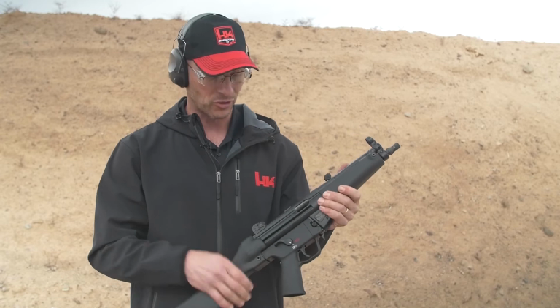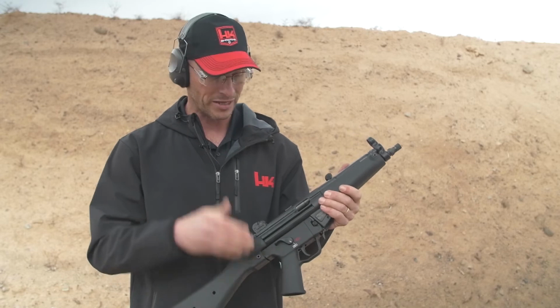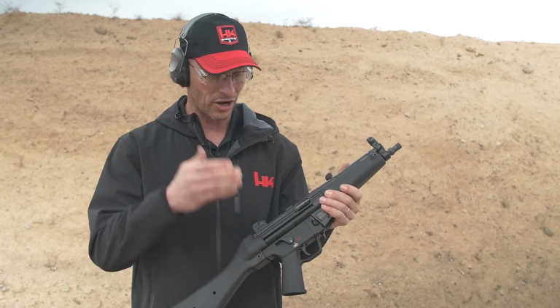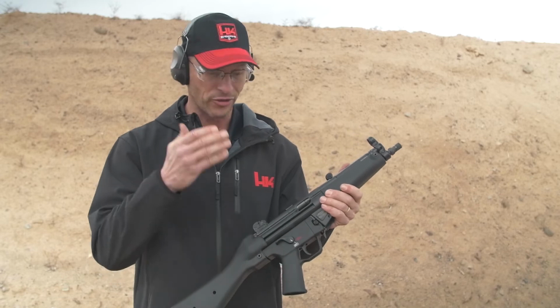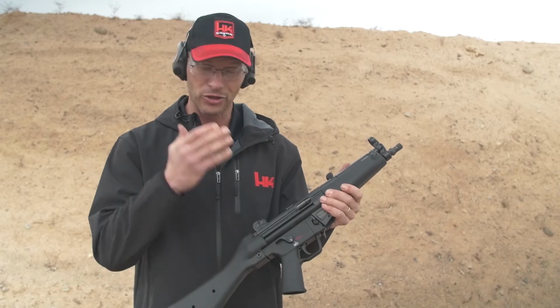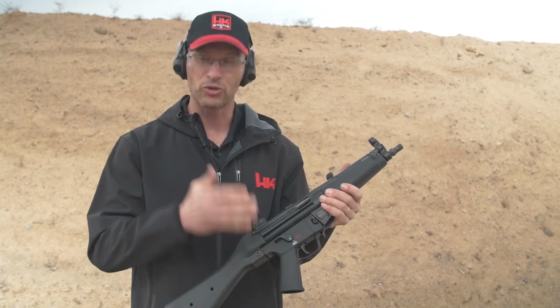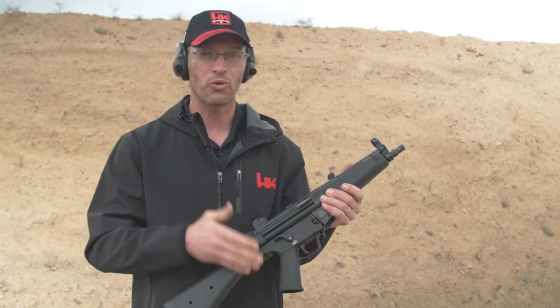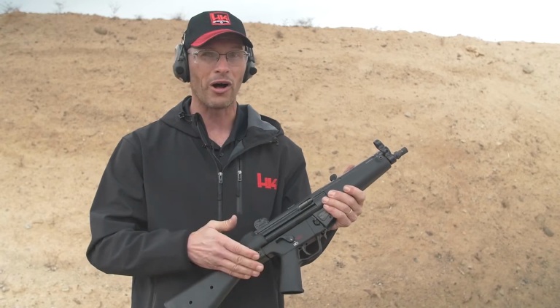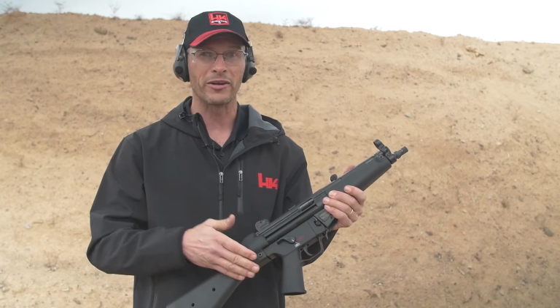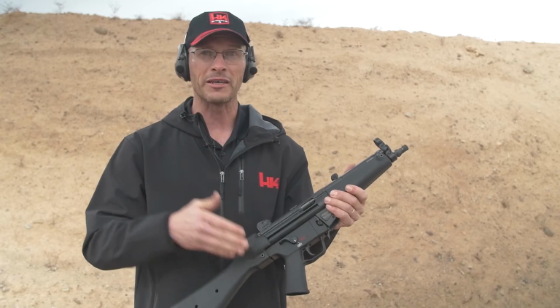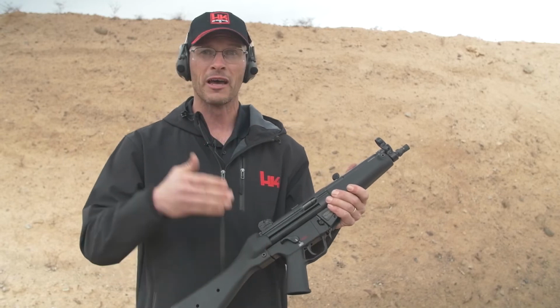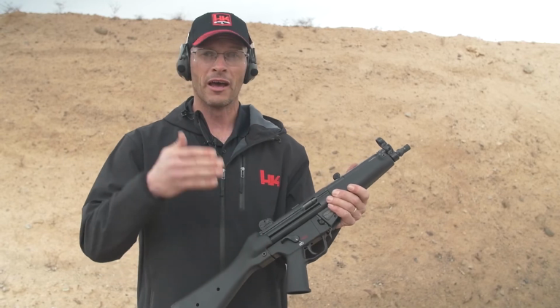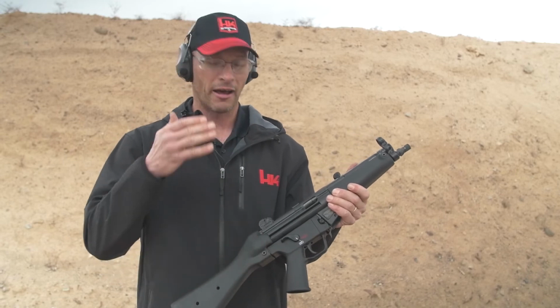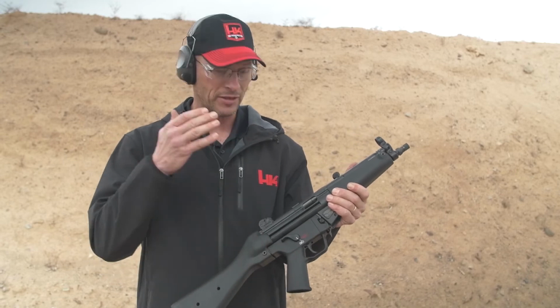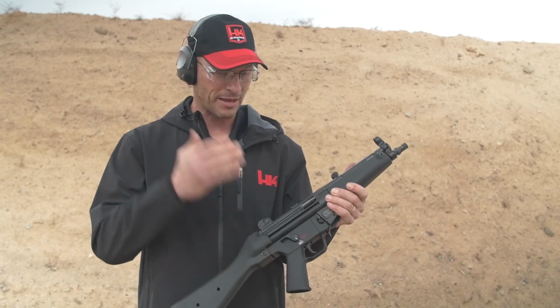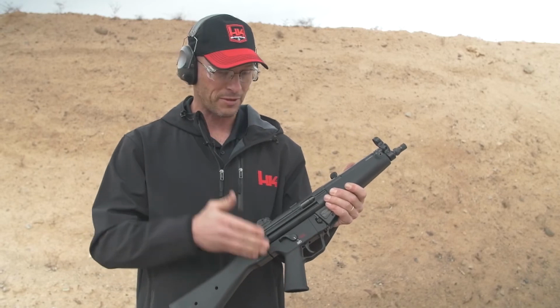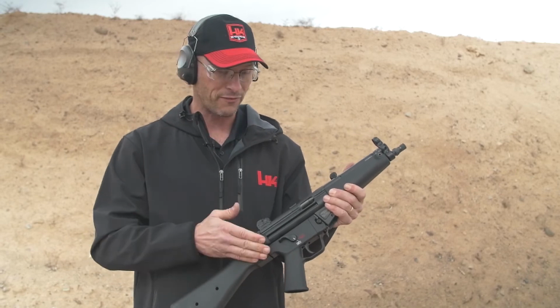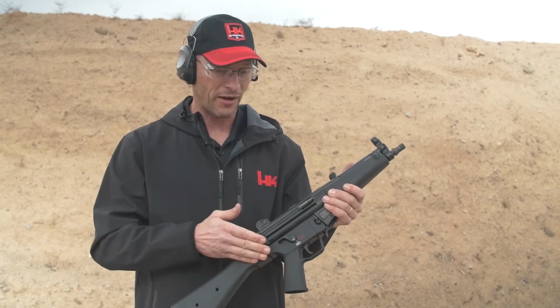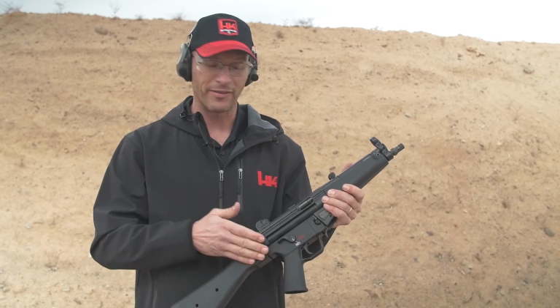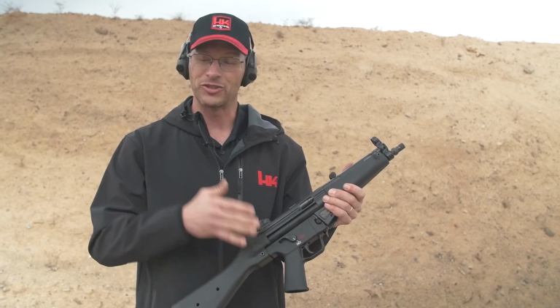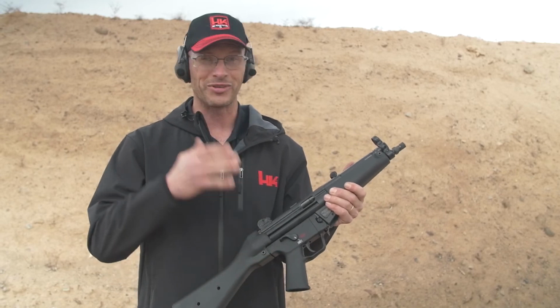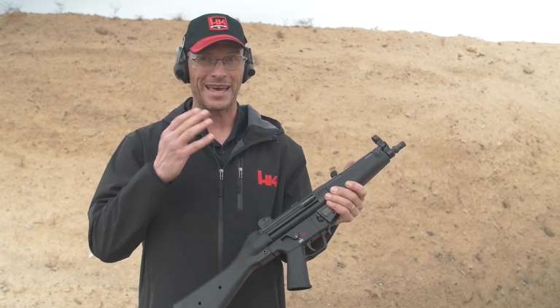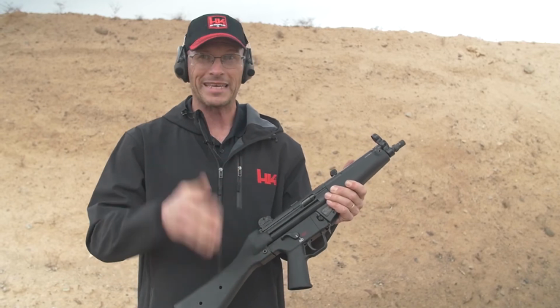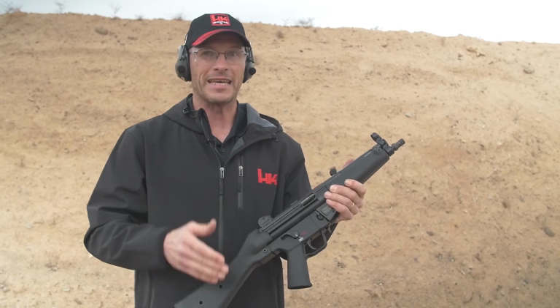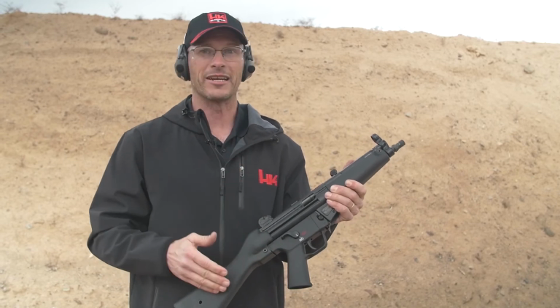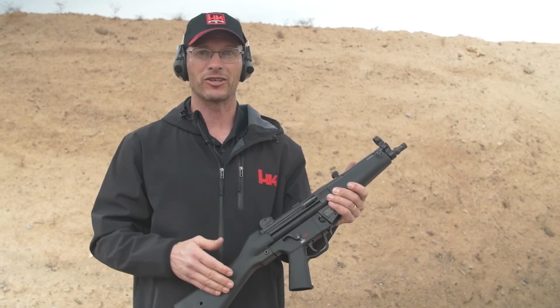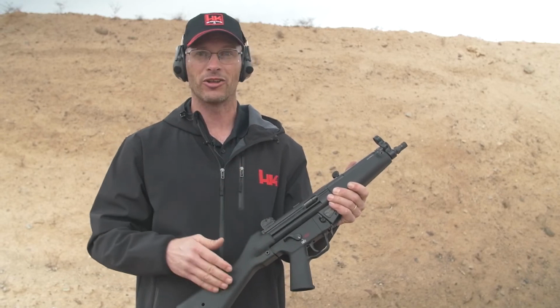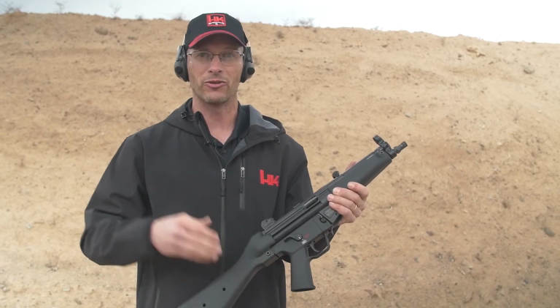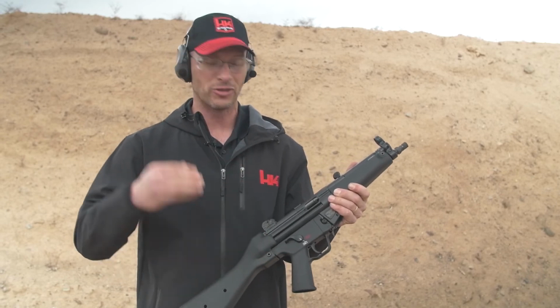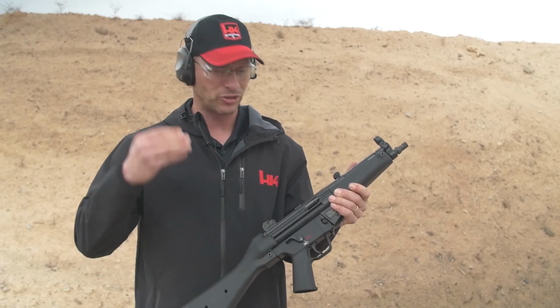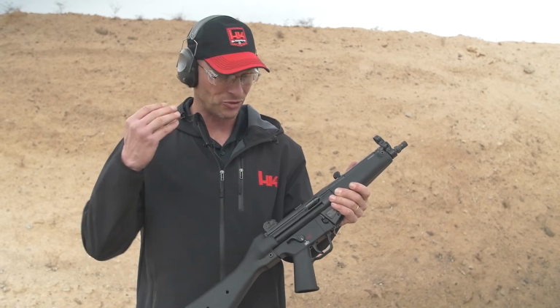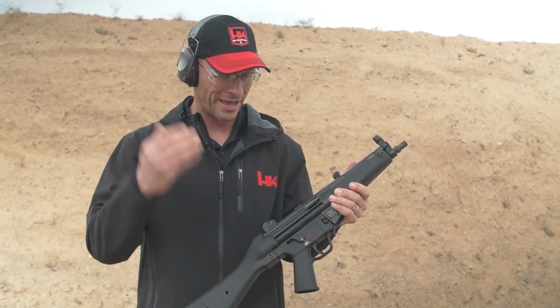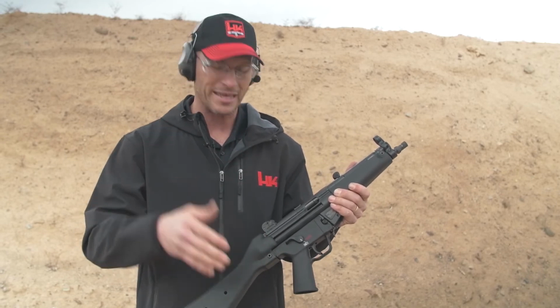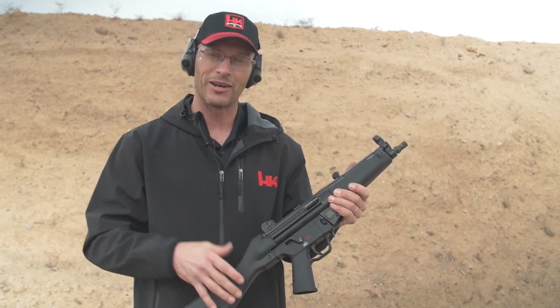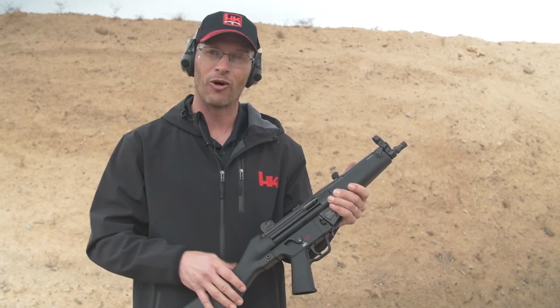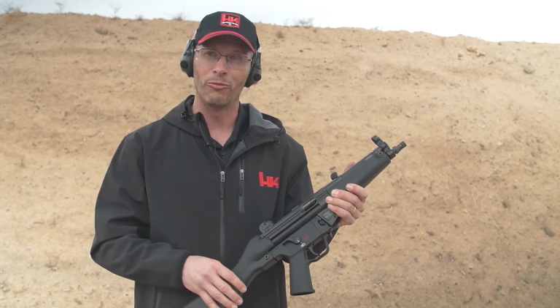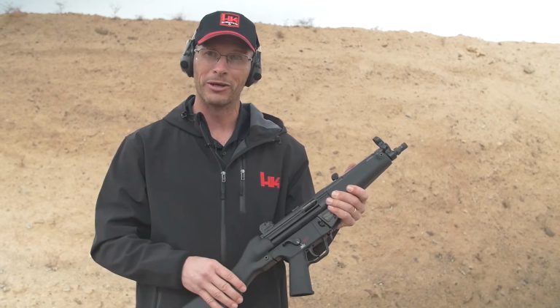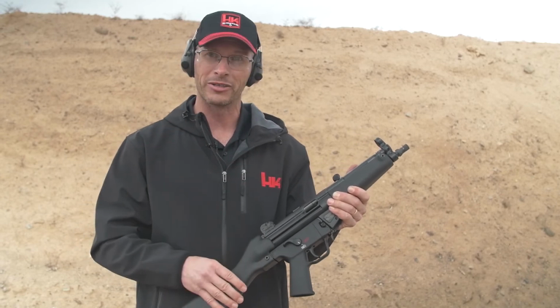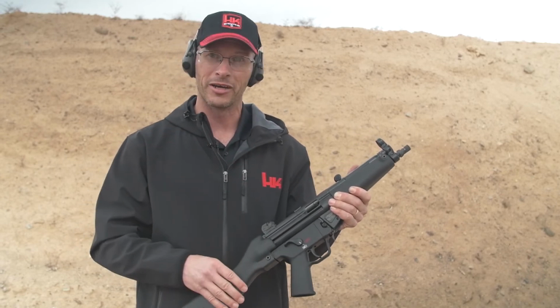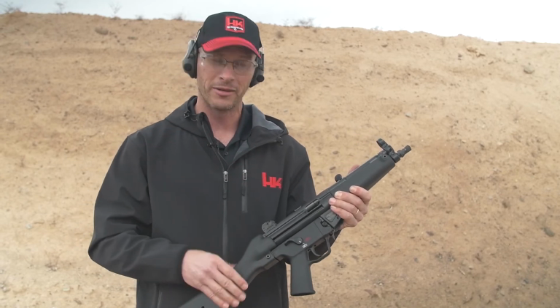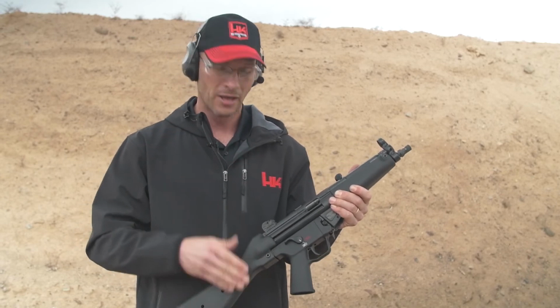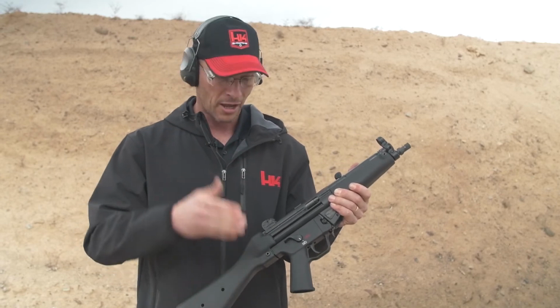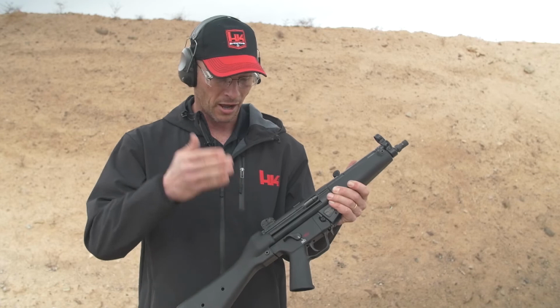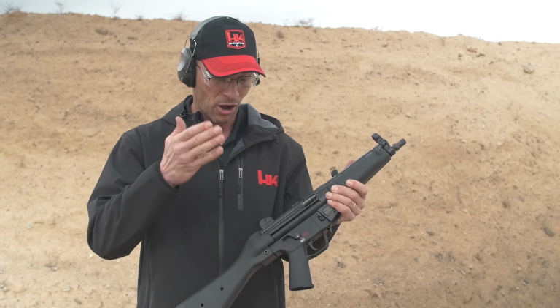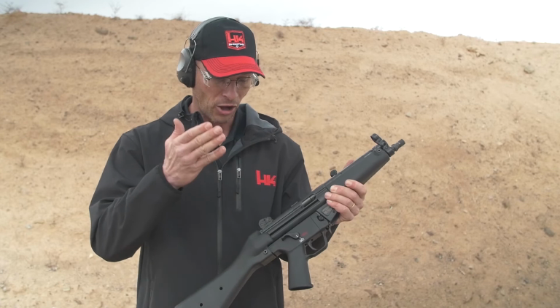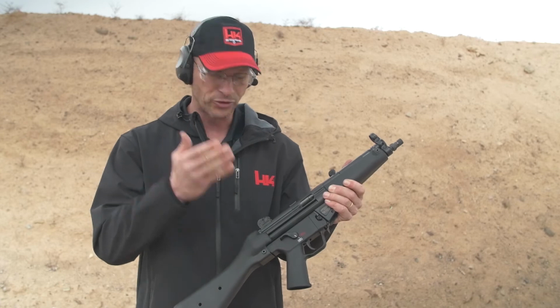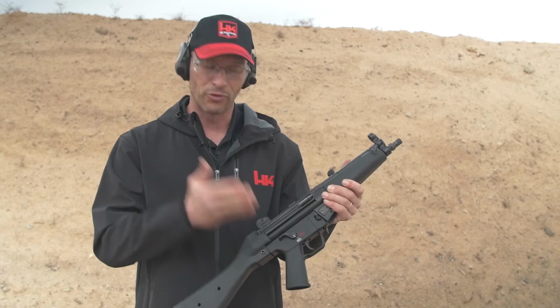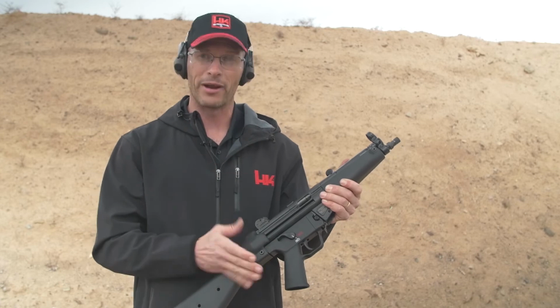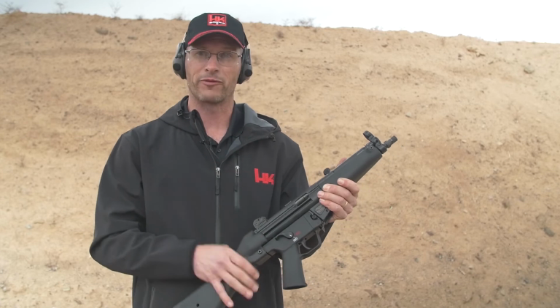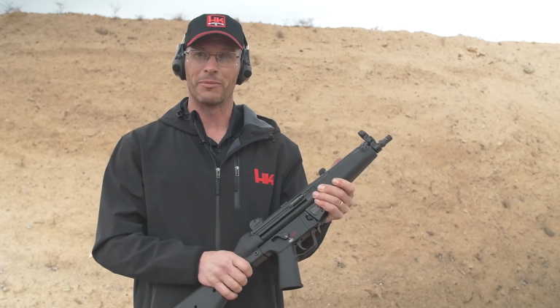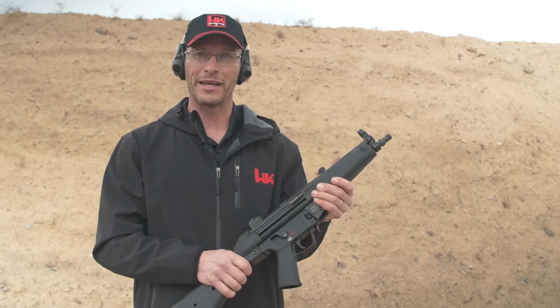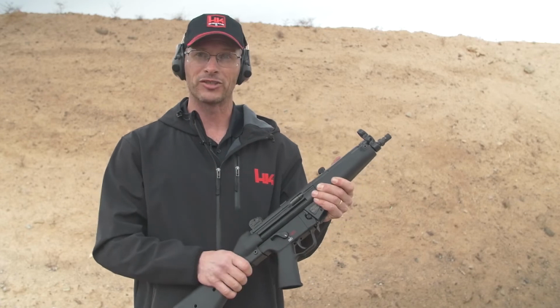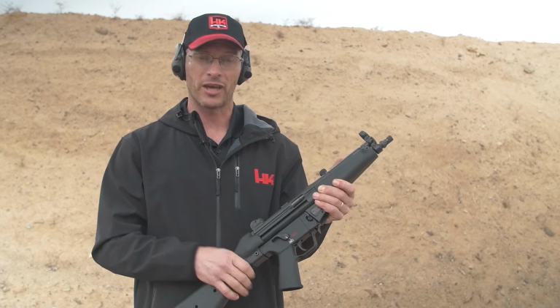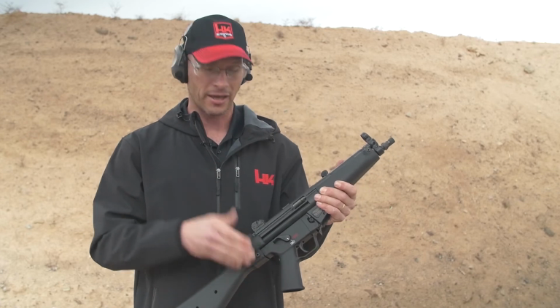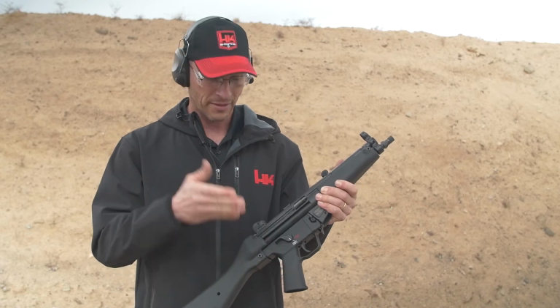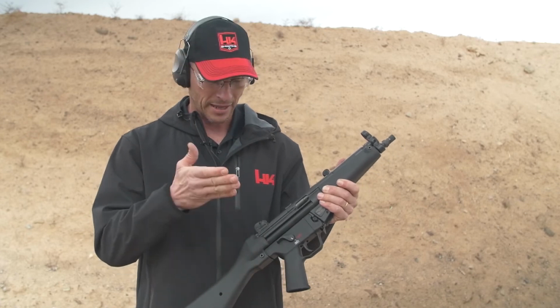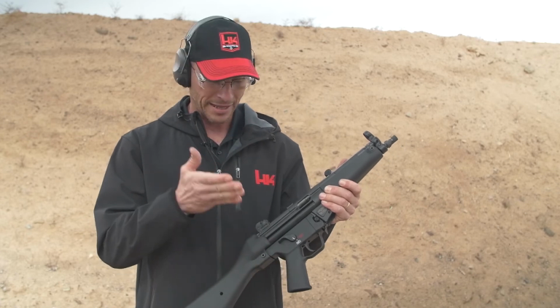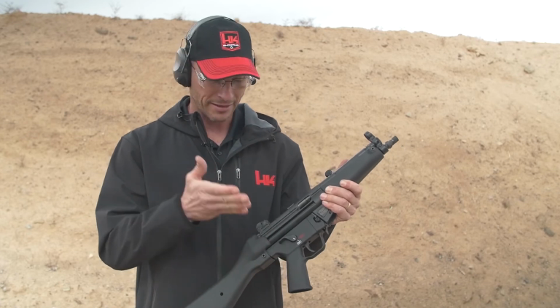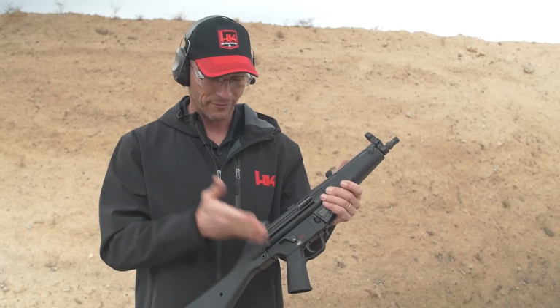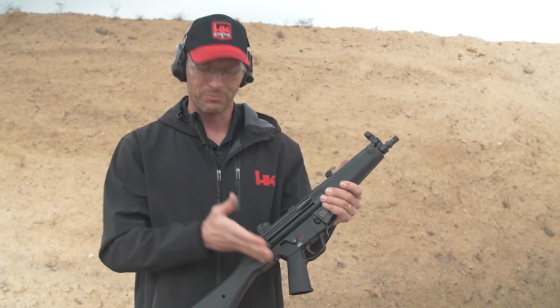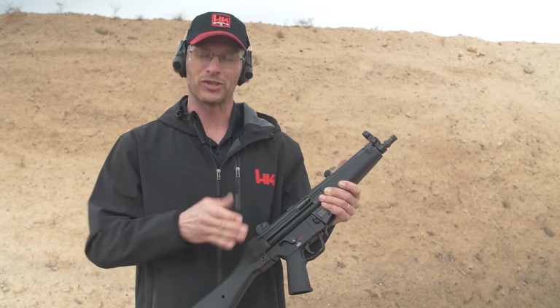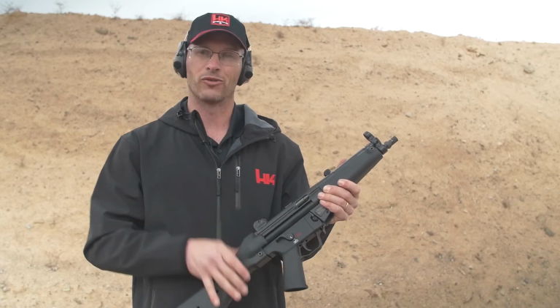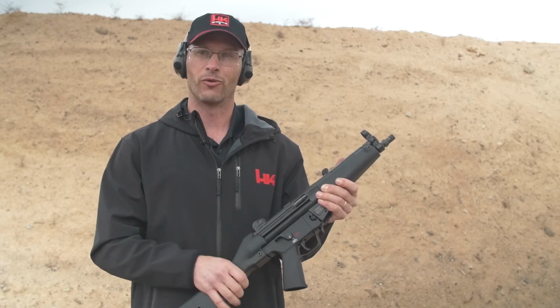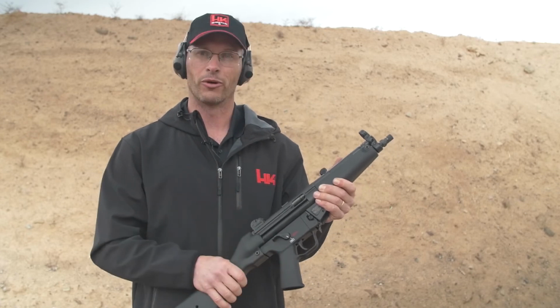You get all the good quality of the MP5 that you can't get in a clone, that you can't get in a home-built gun — all direct from HK in pistol form.